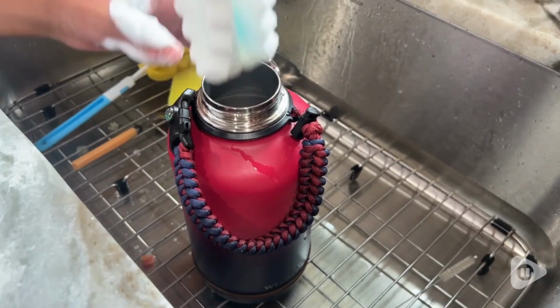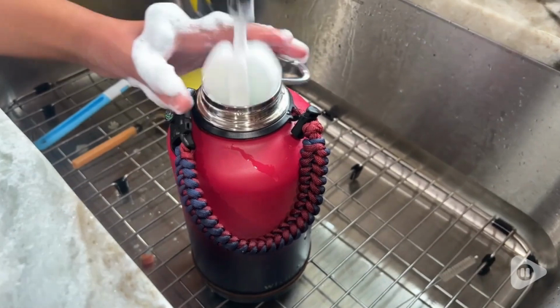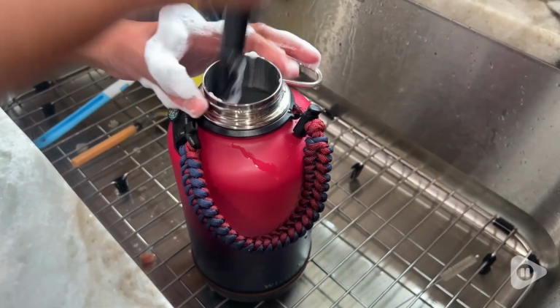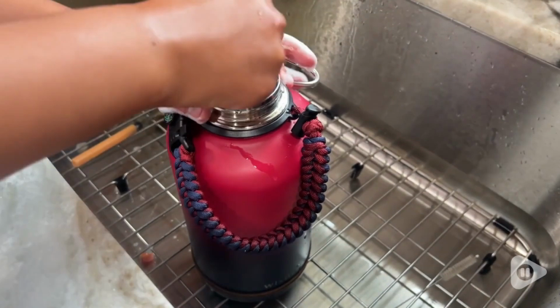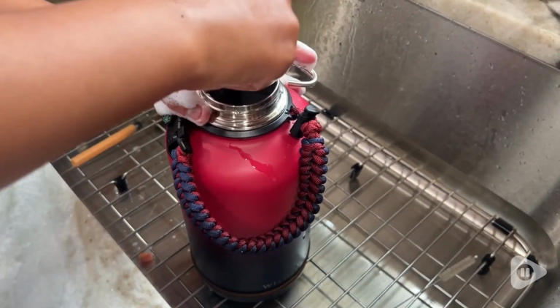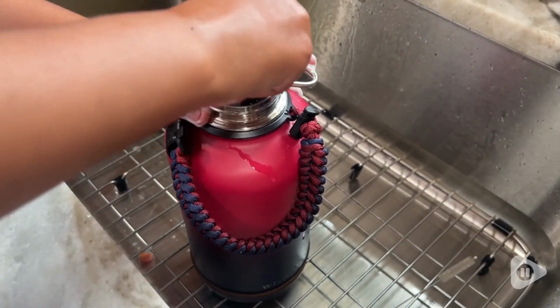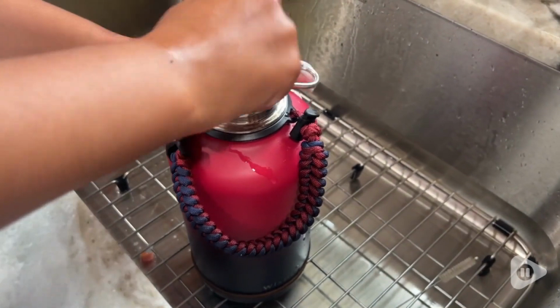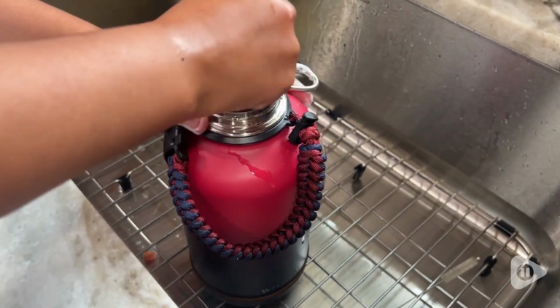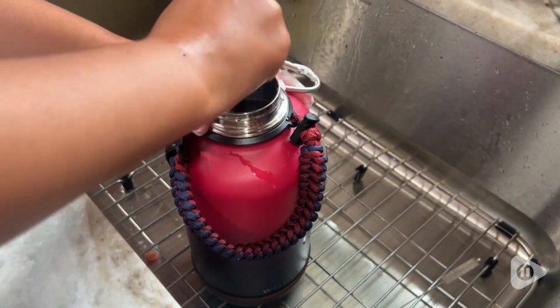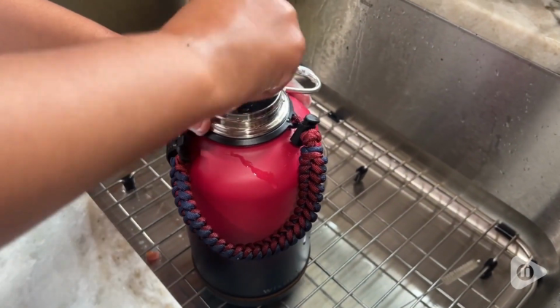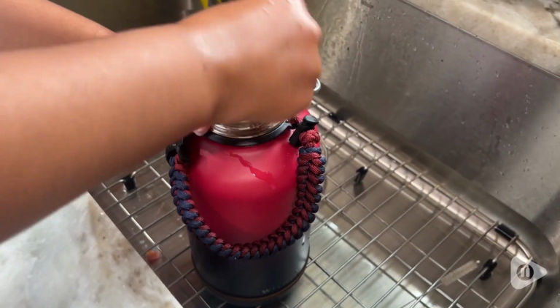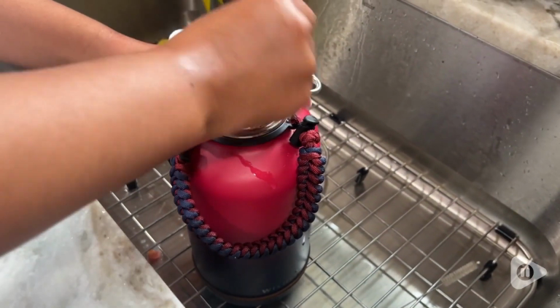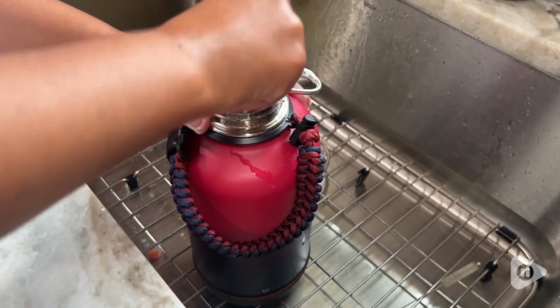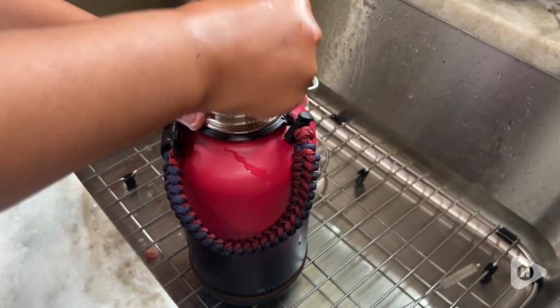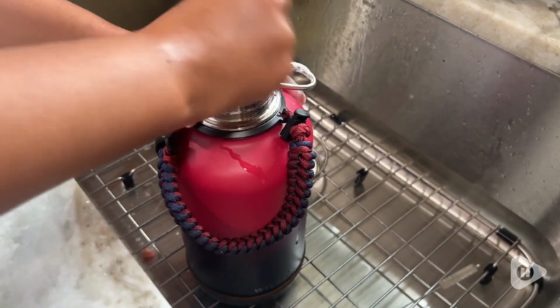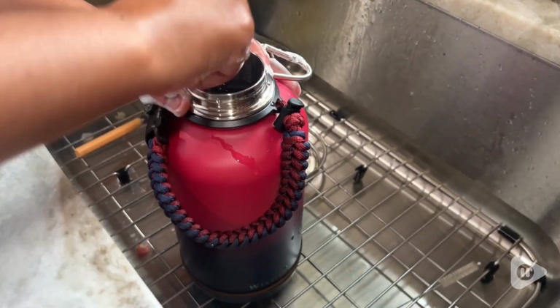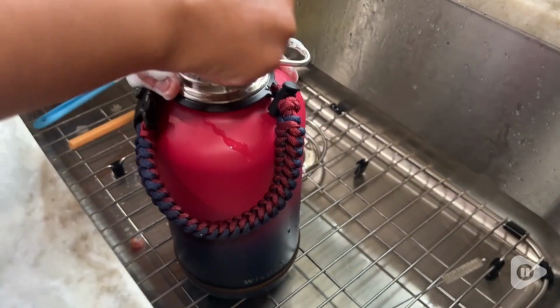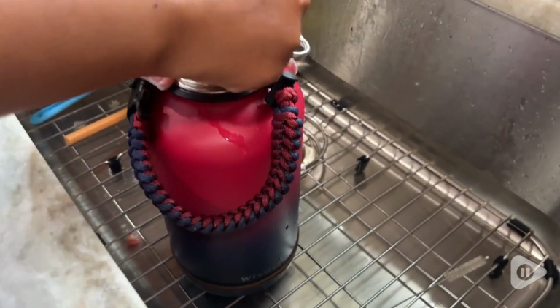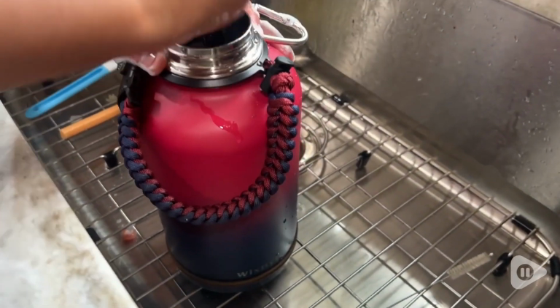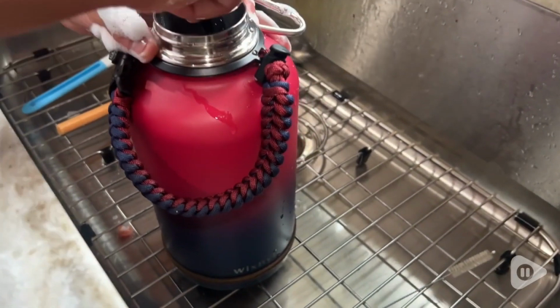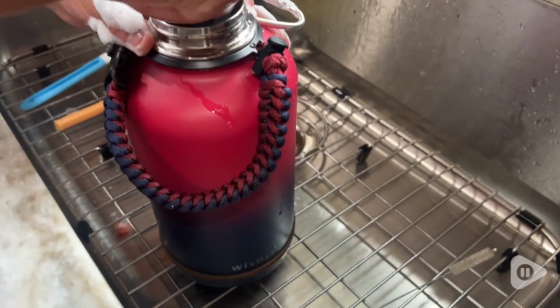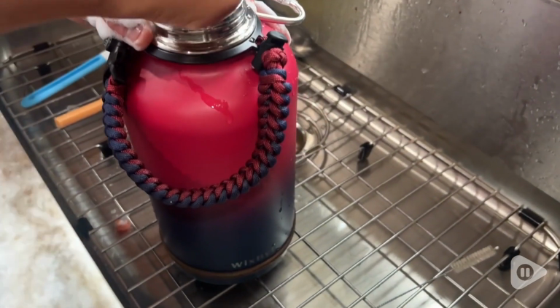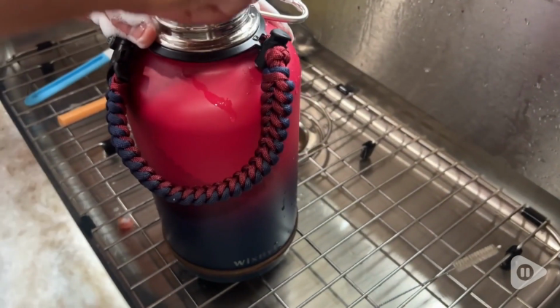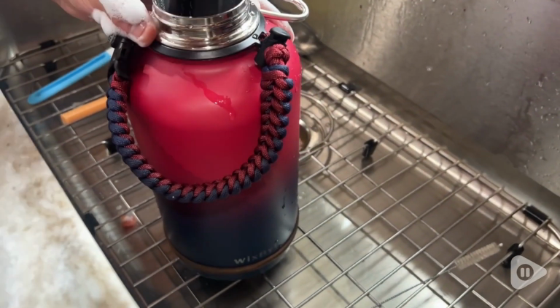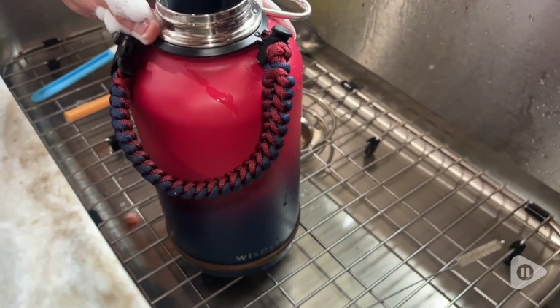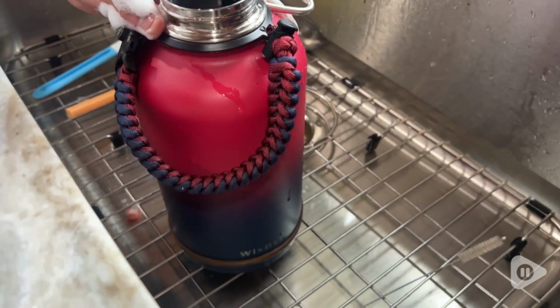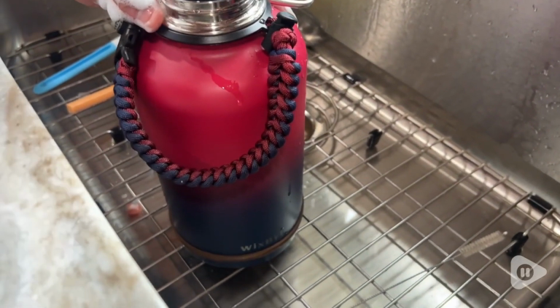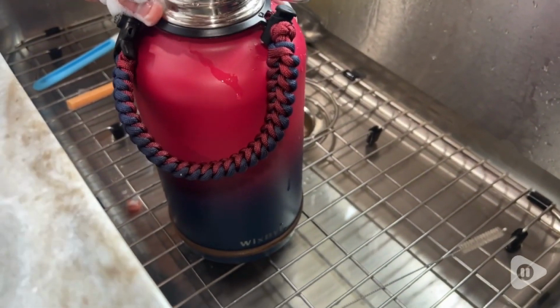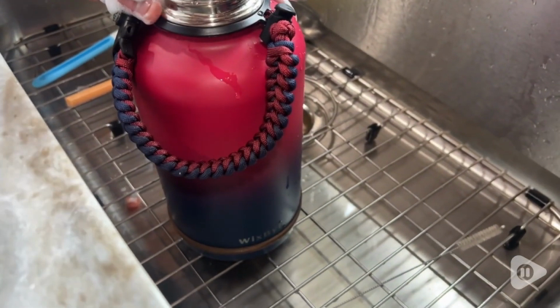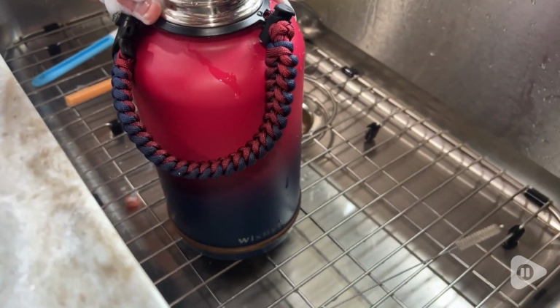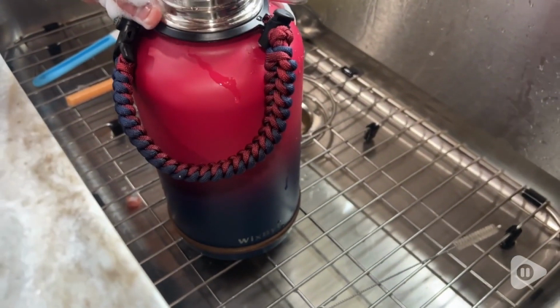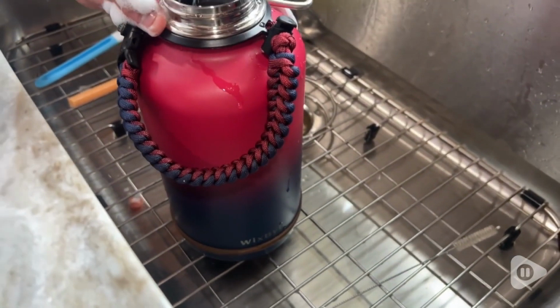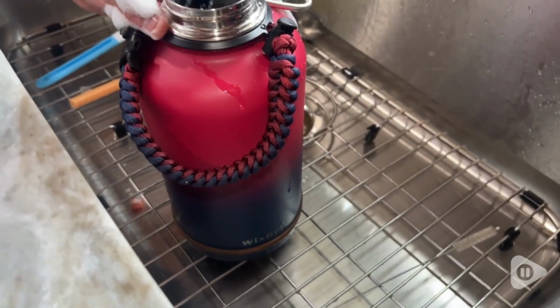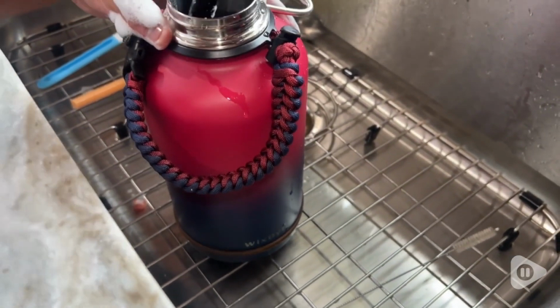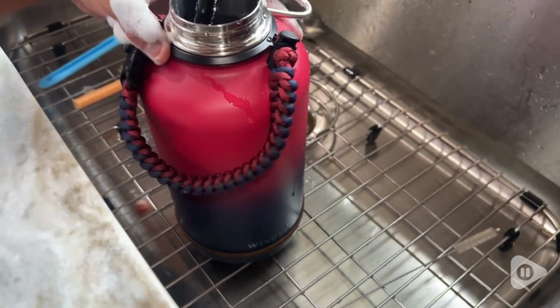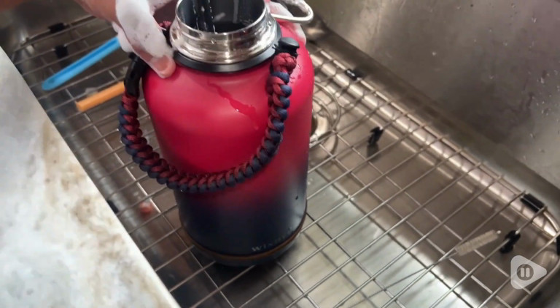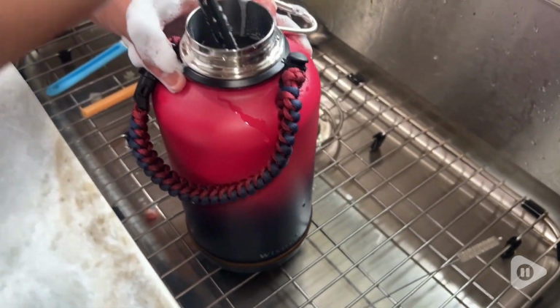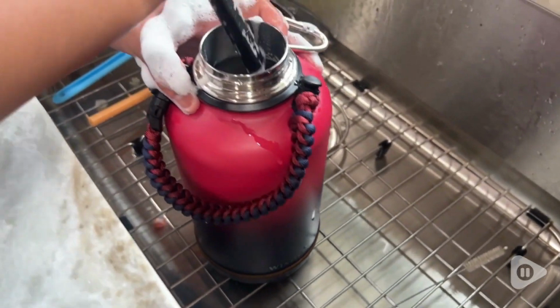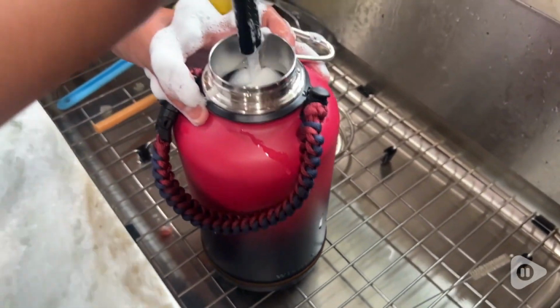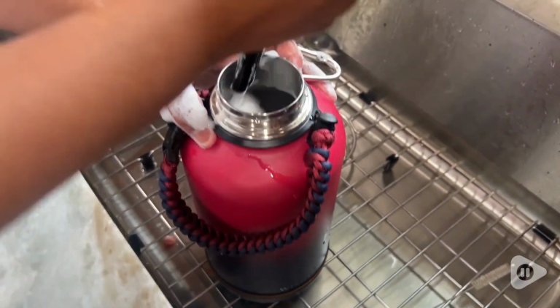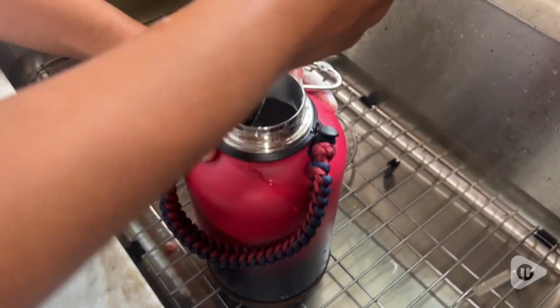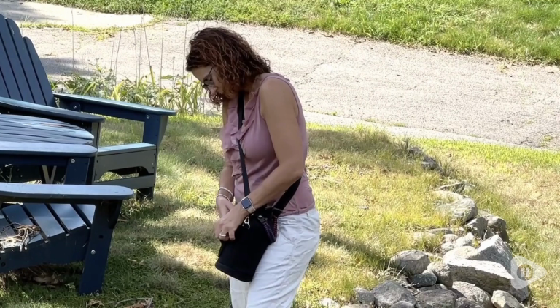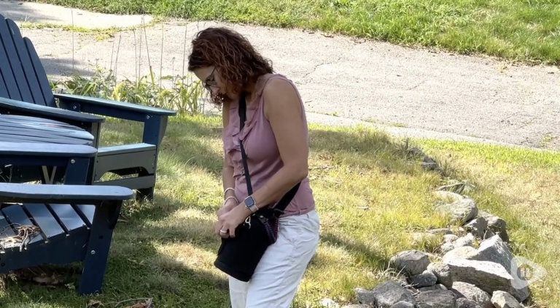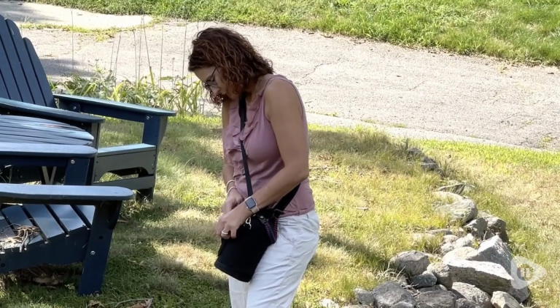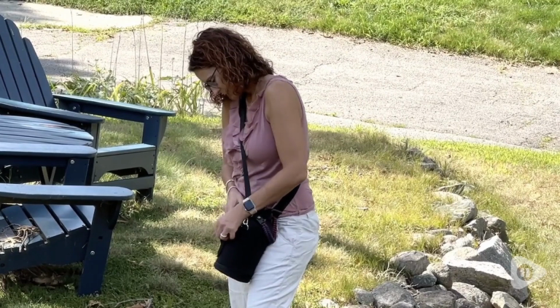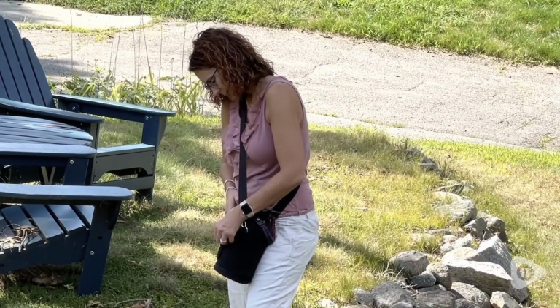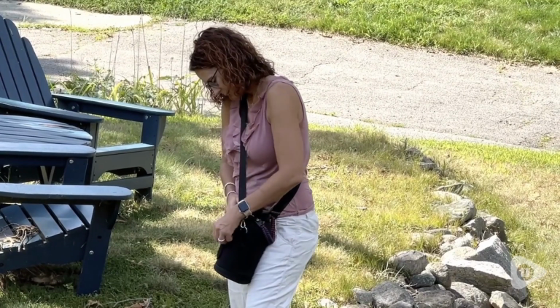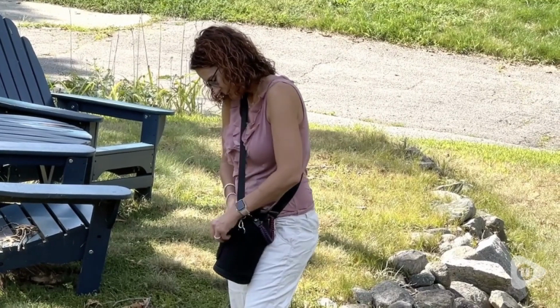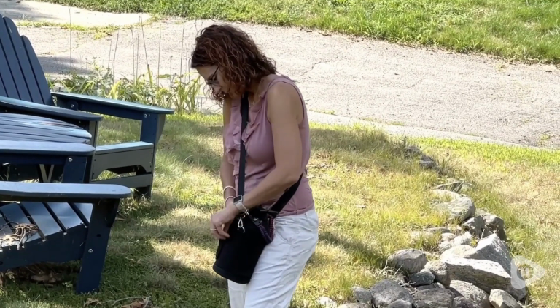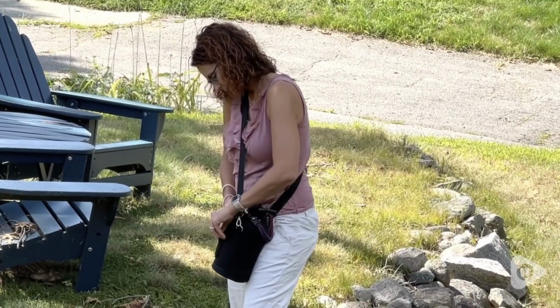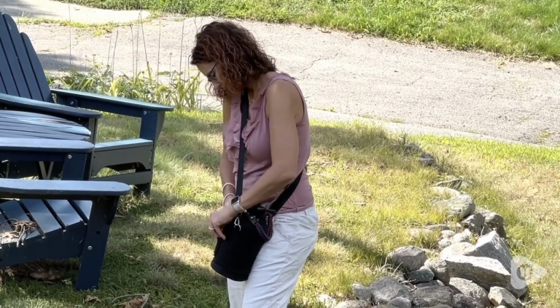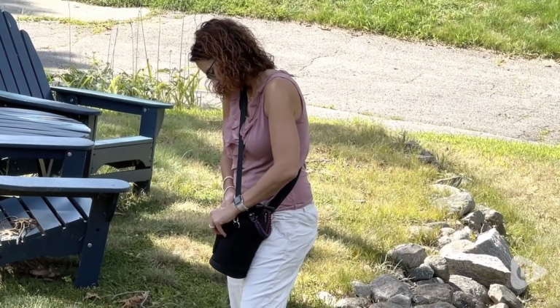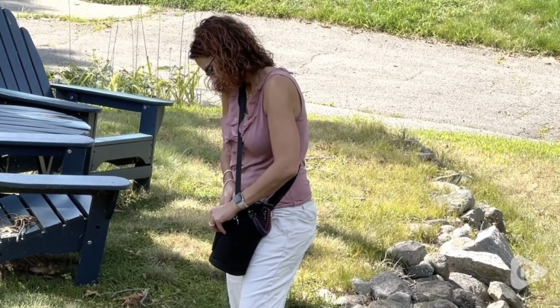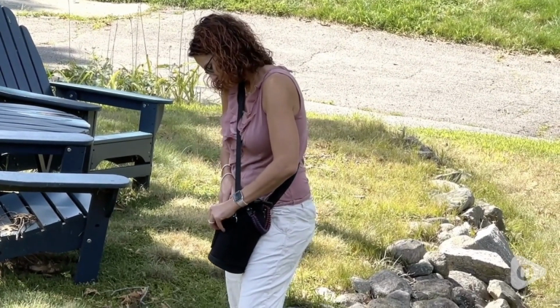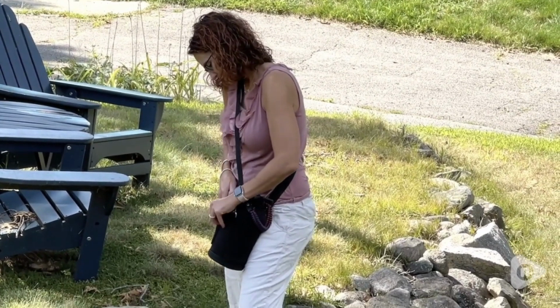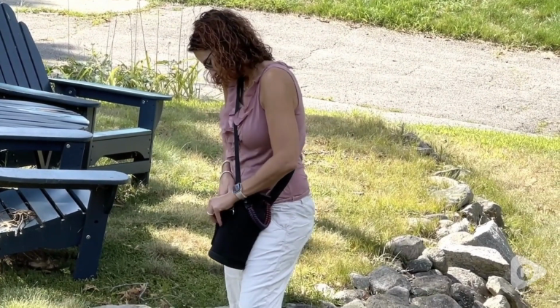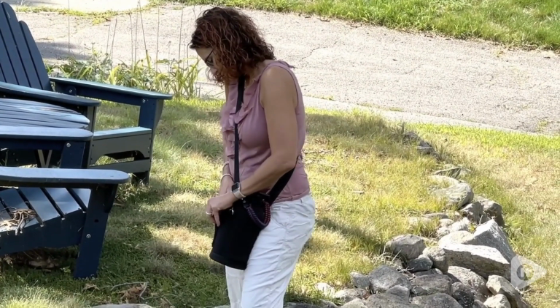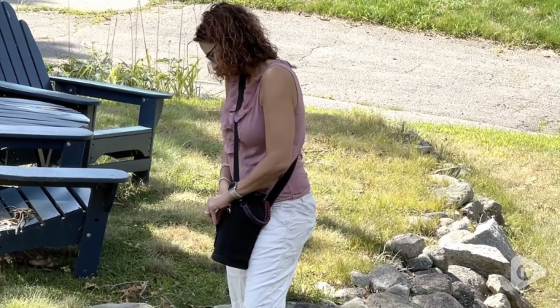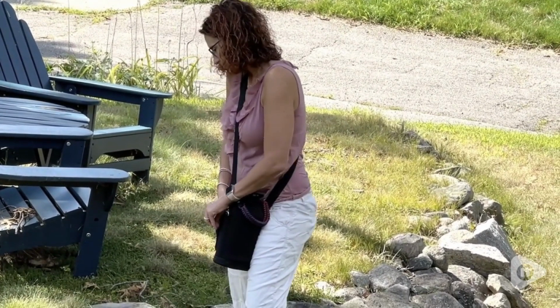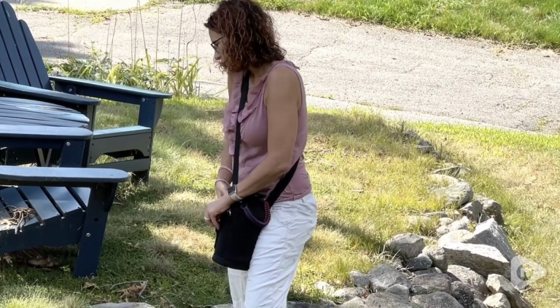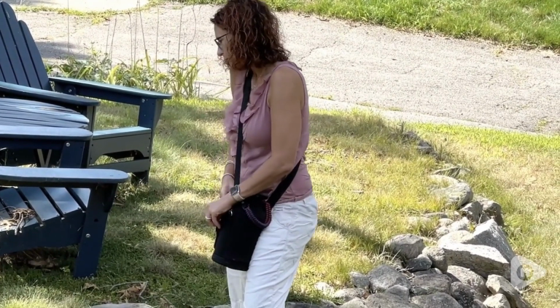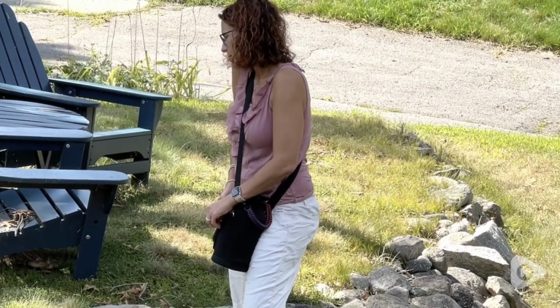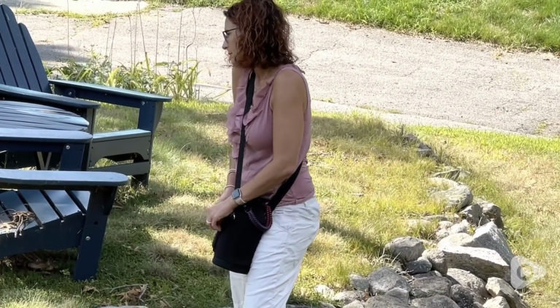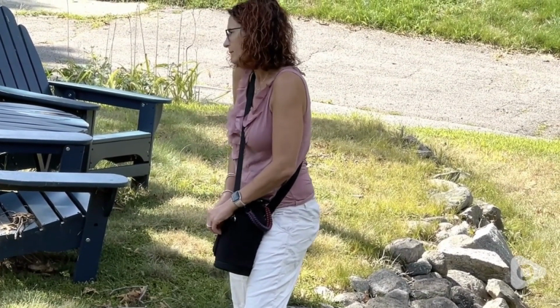The cup has two lids which are easy to clean thanks to the included cleaning brush, and it even includes a compass.